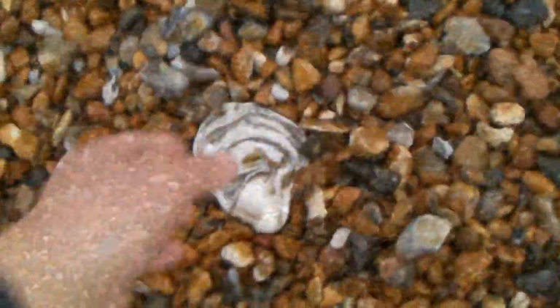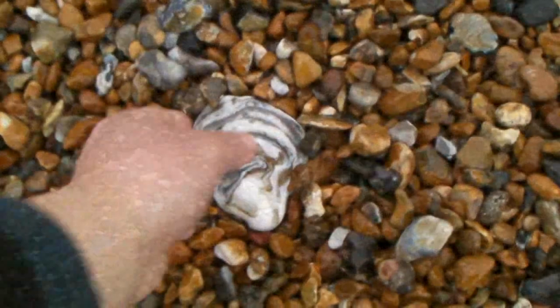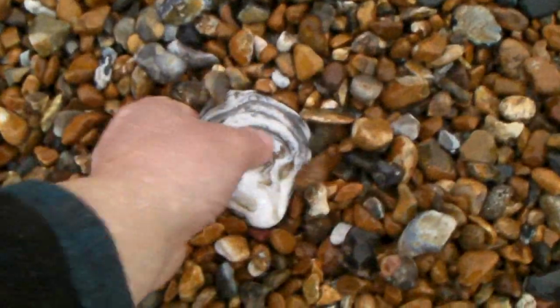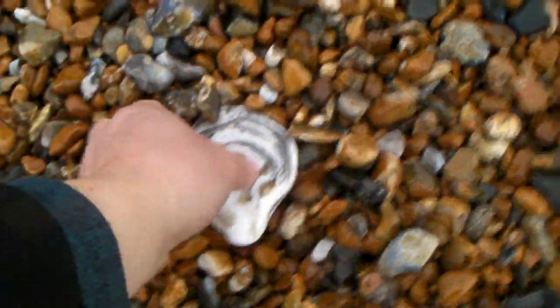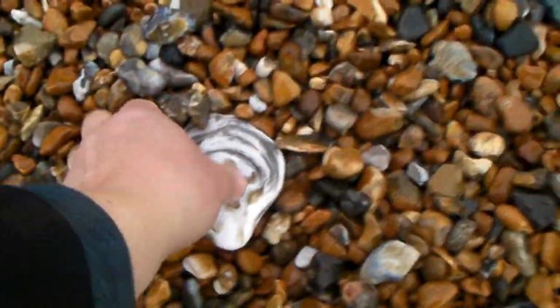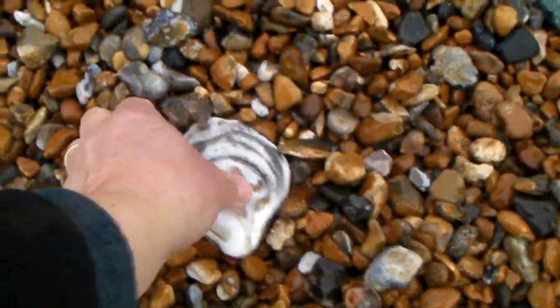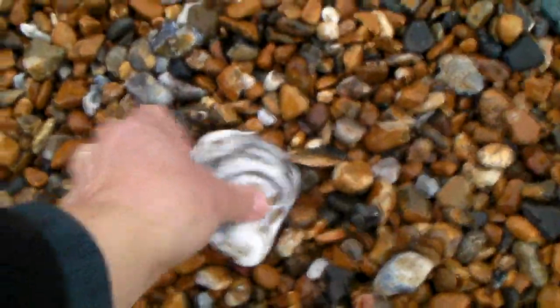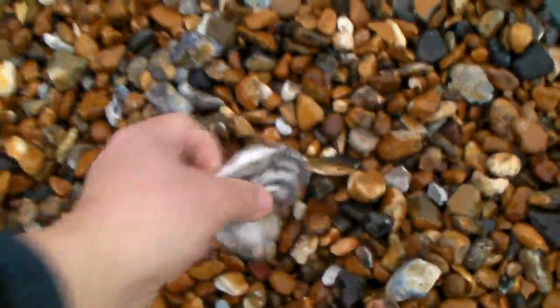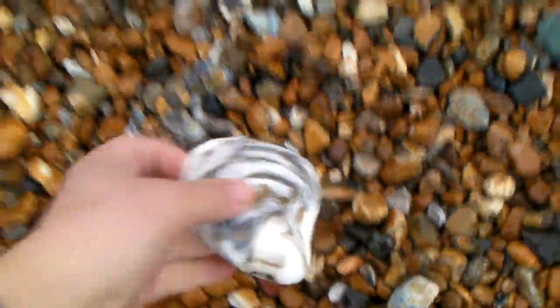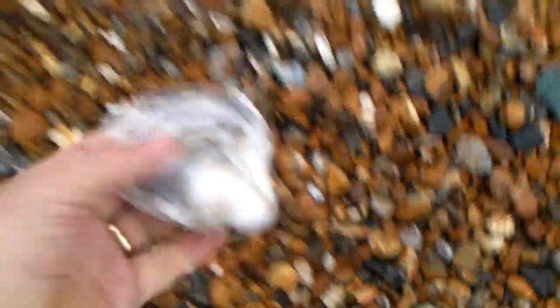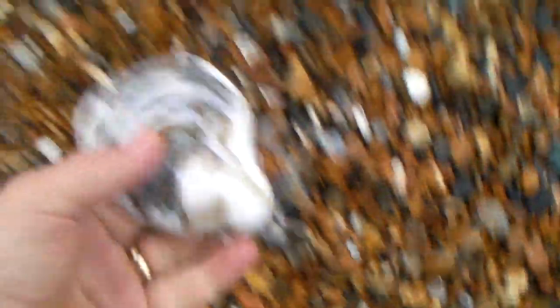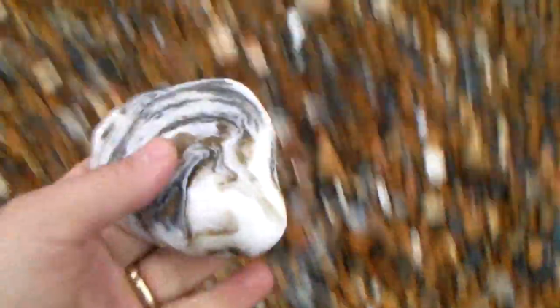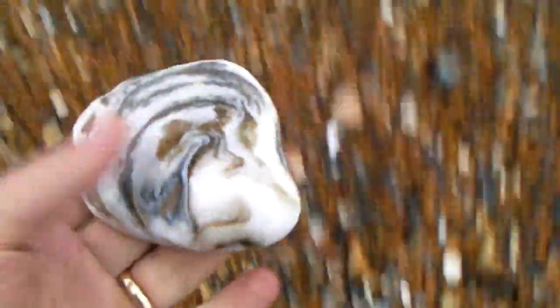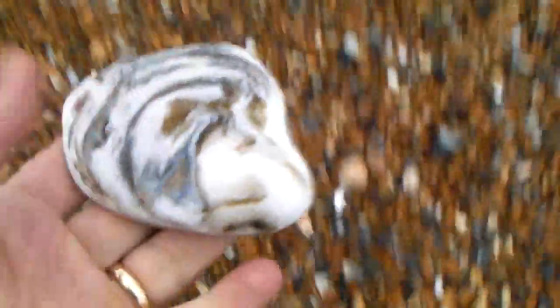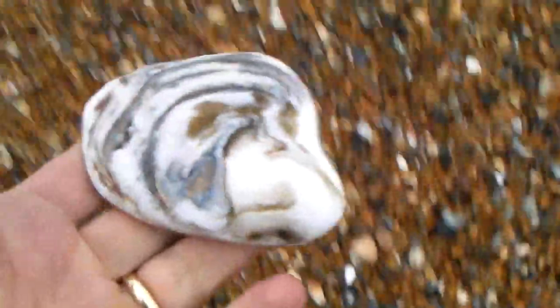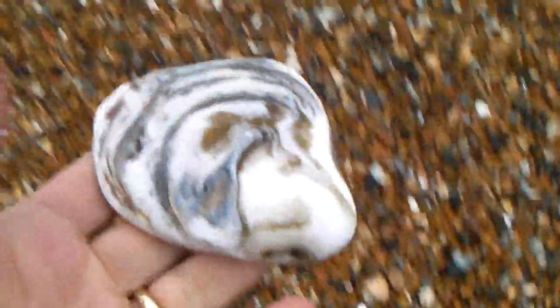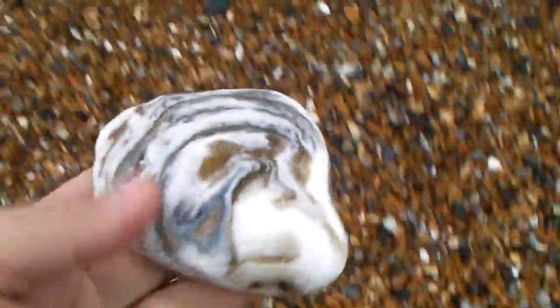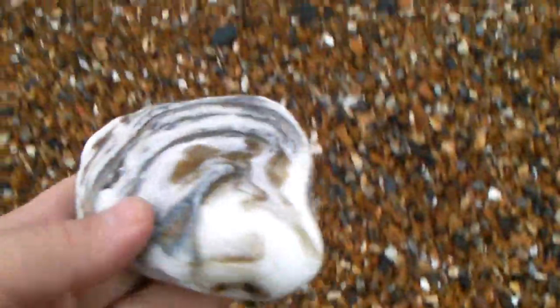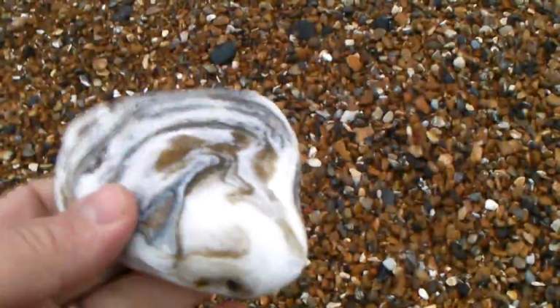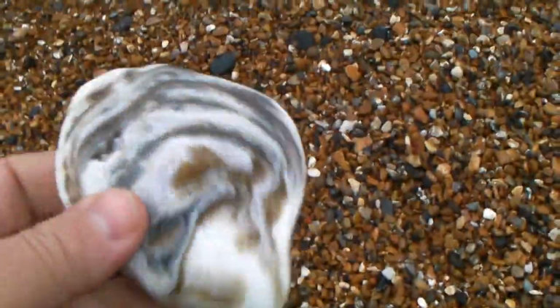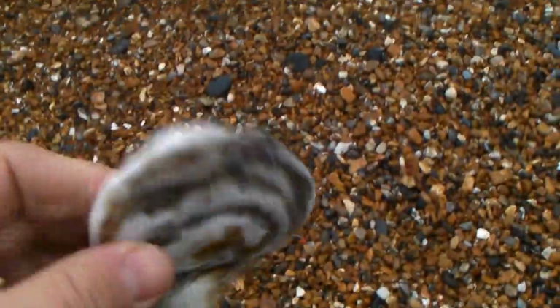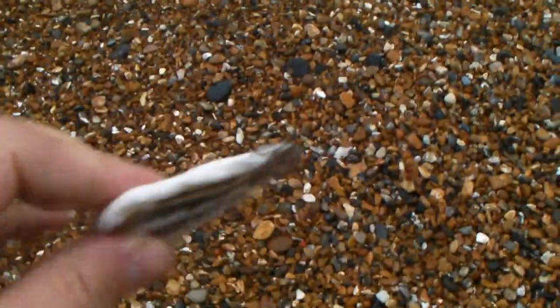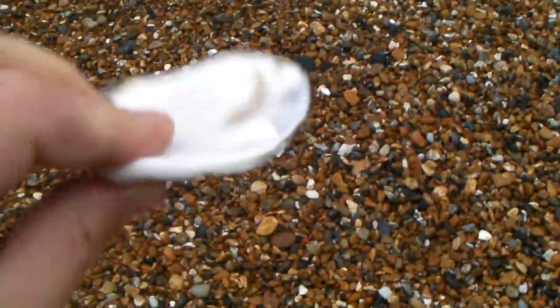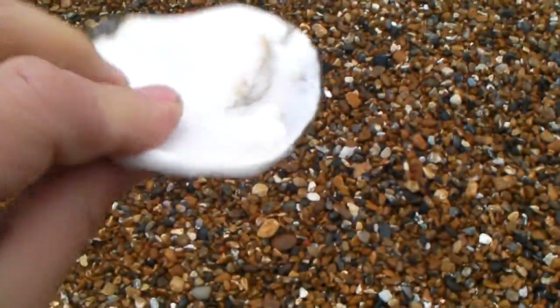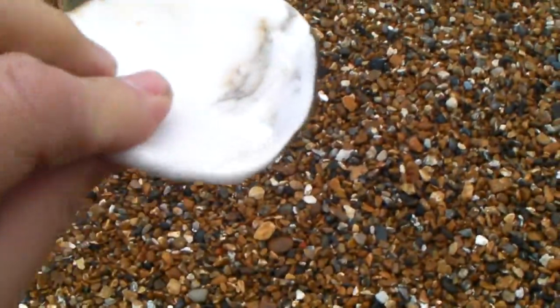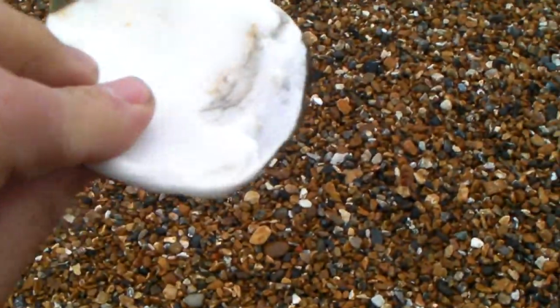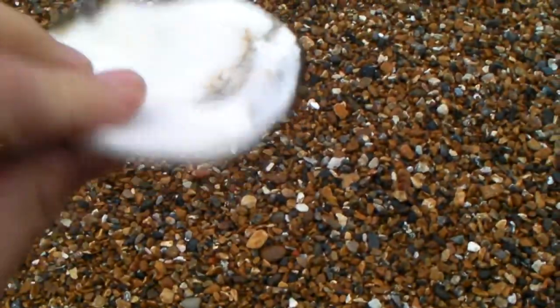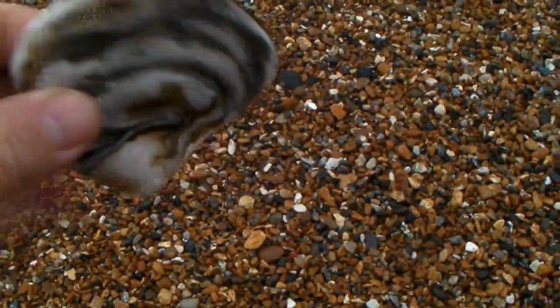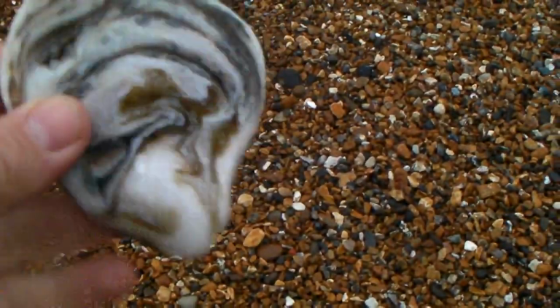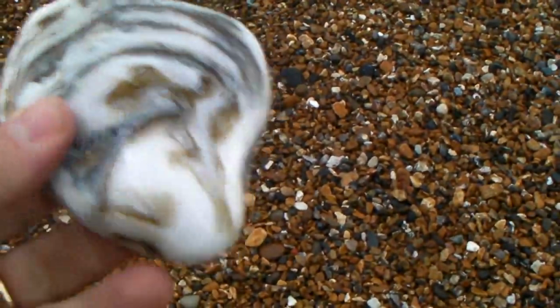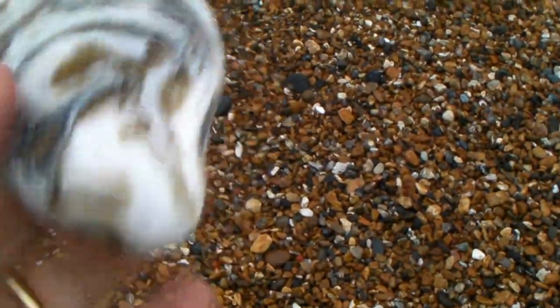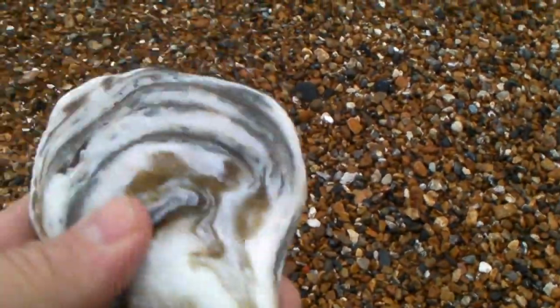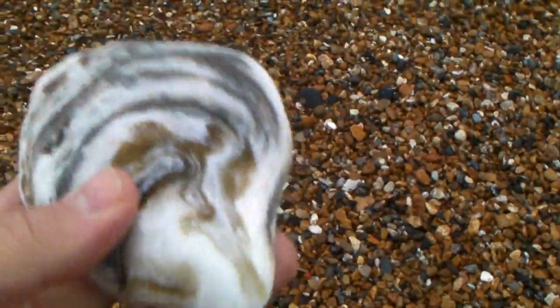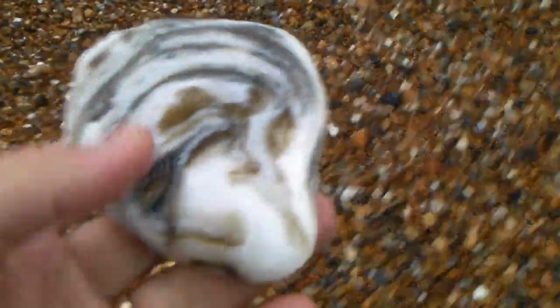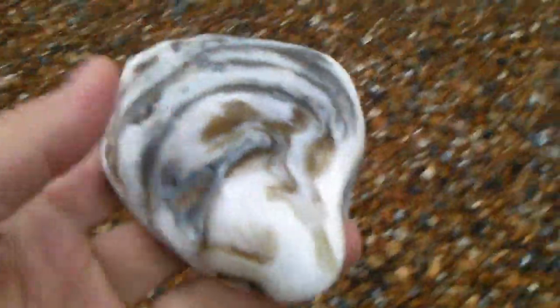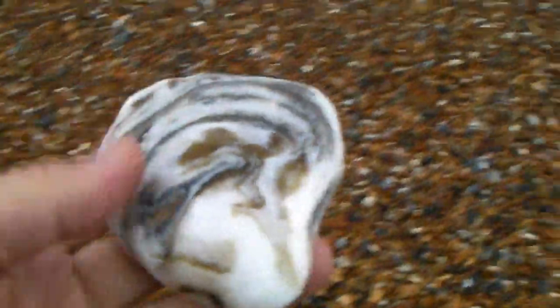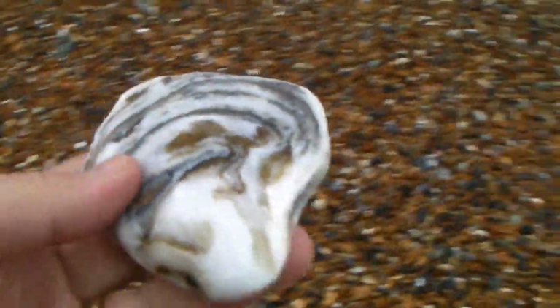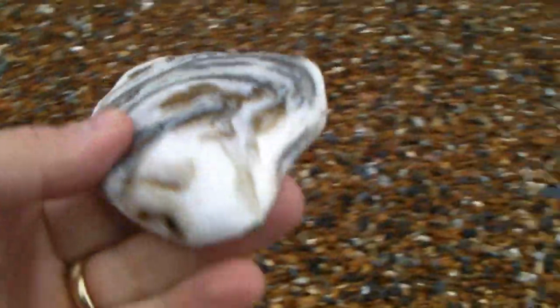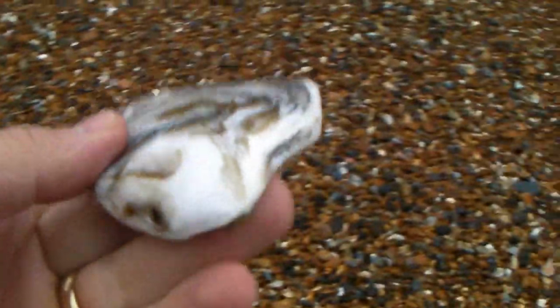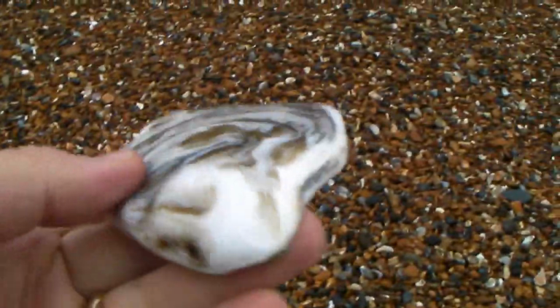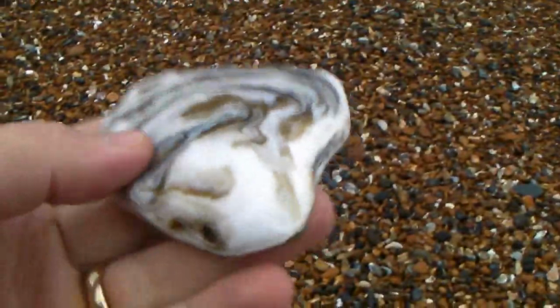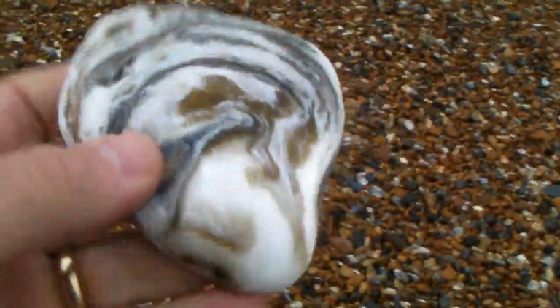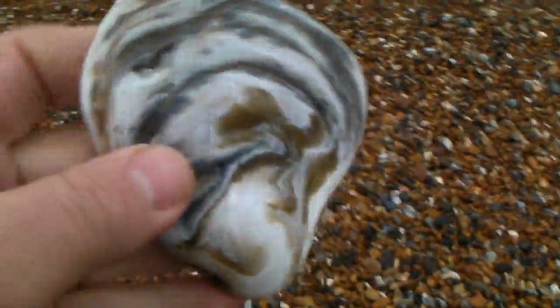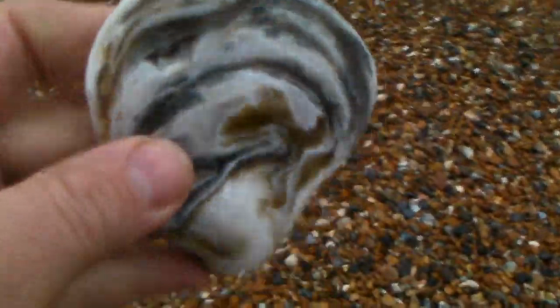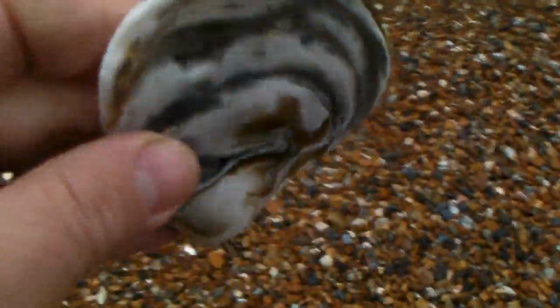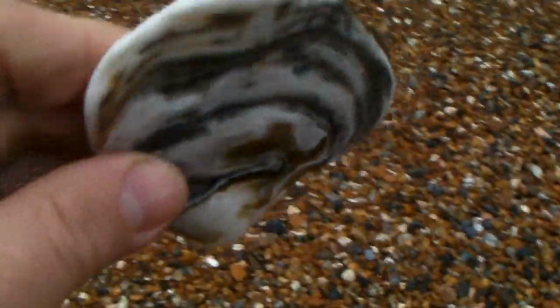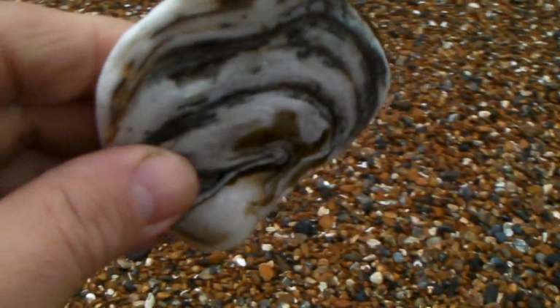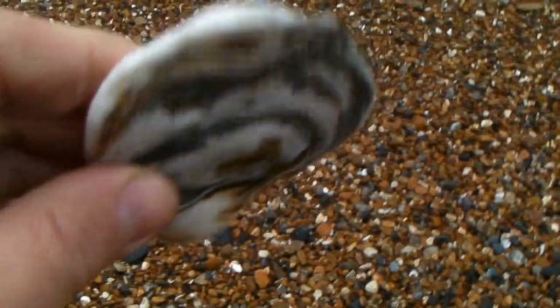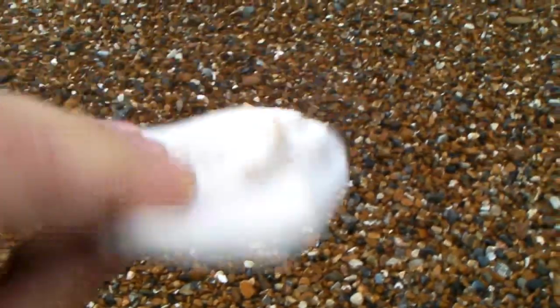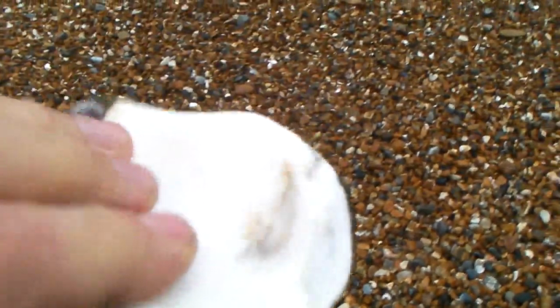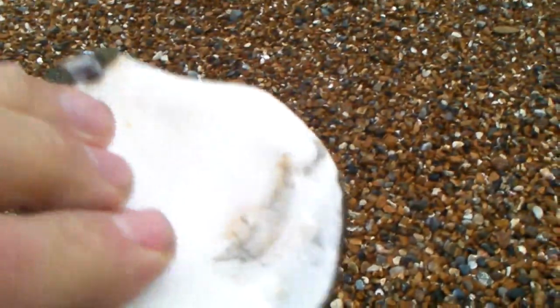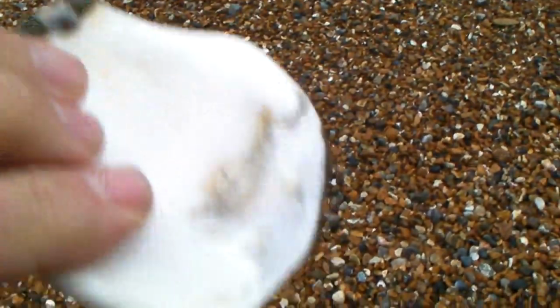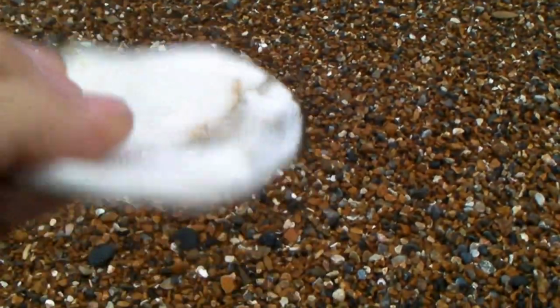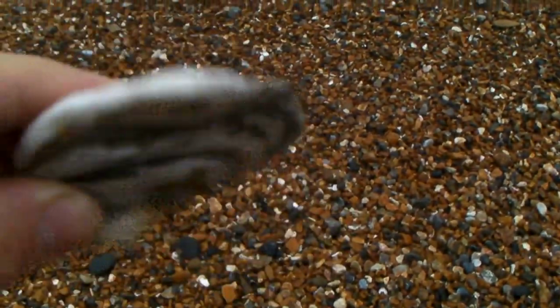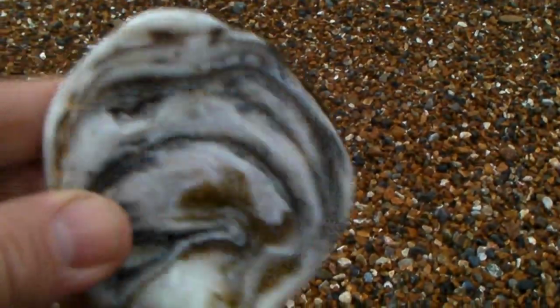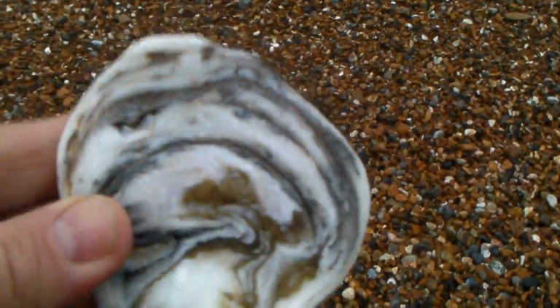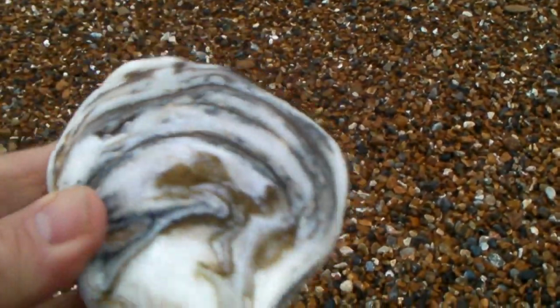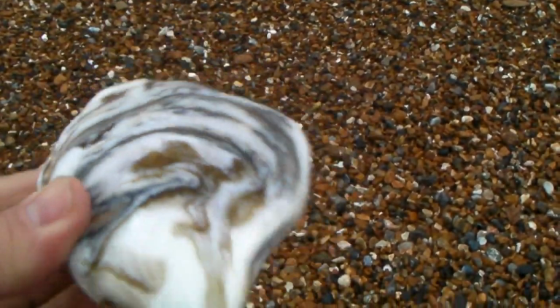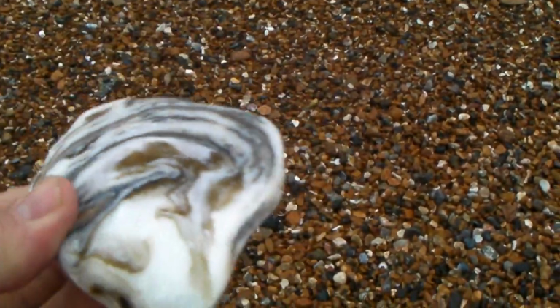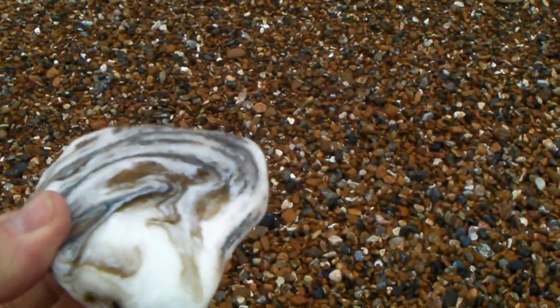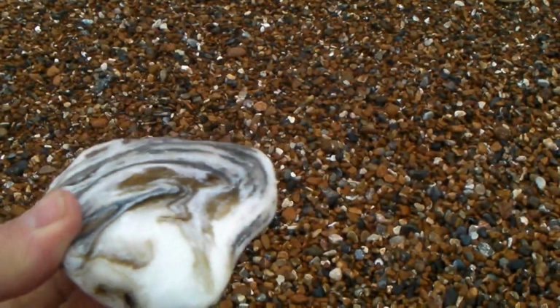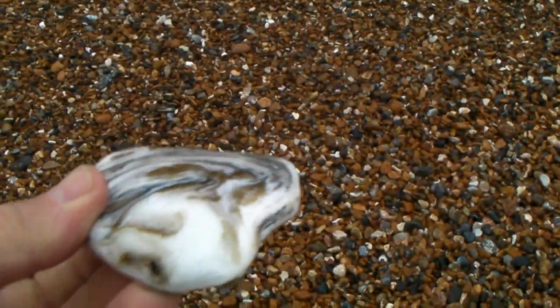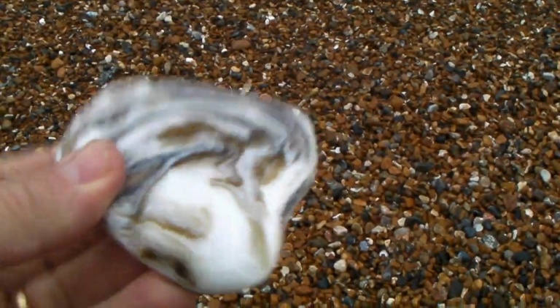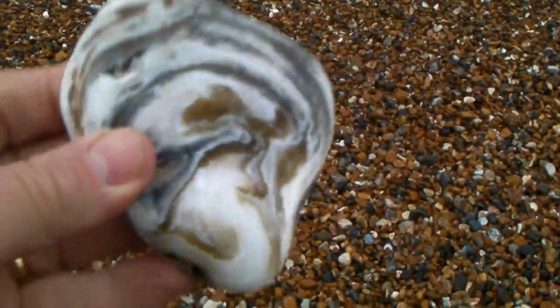I do like these shells, they're very pretty. I think they used to make shirt buttons out of these many, many years ago.